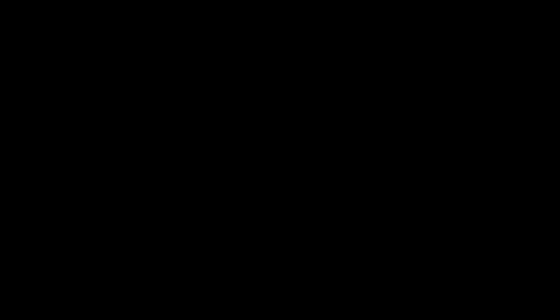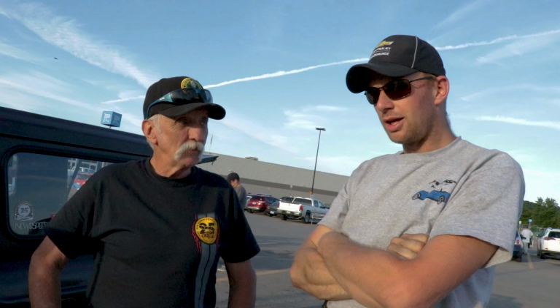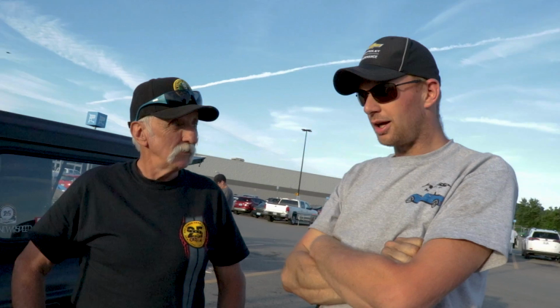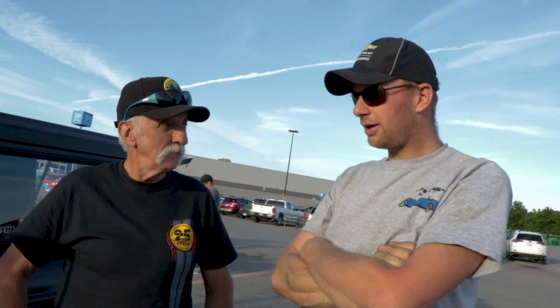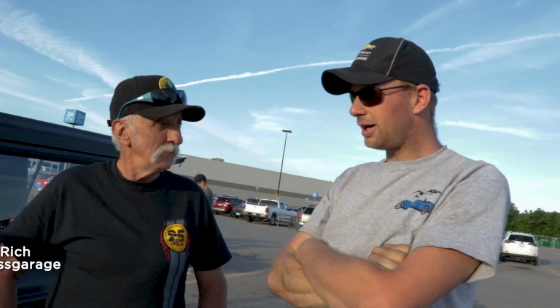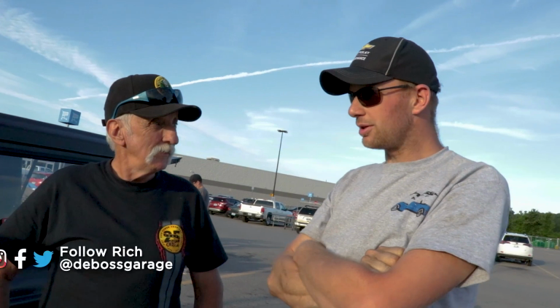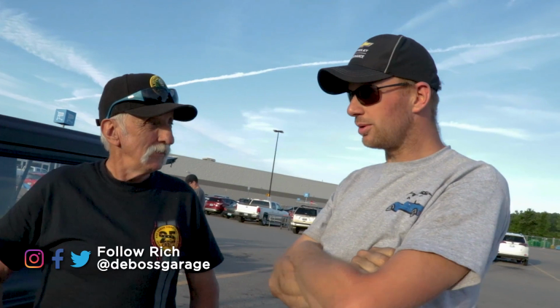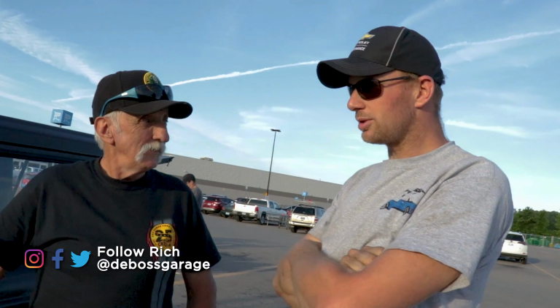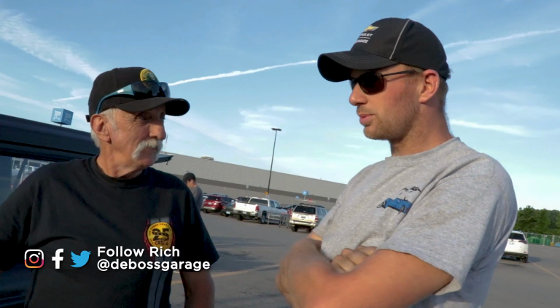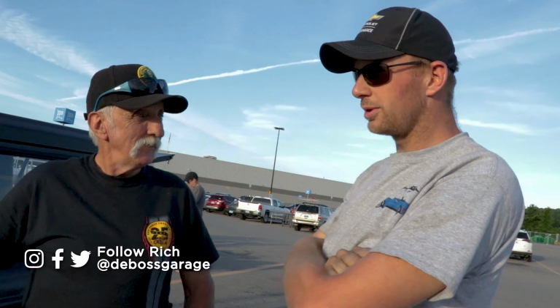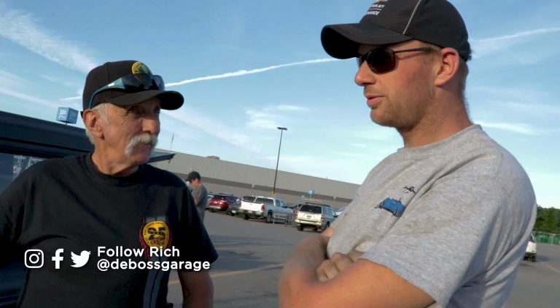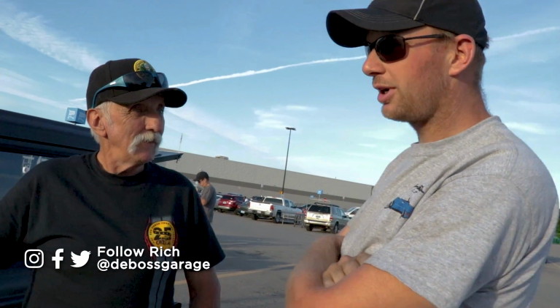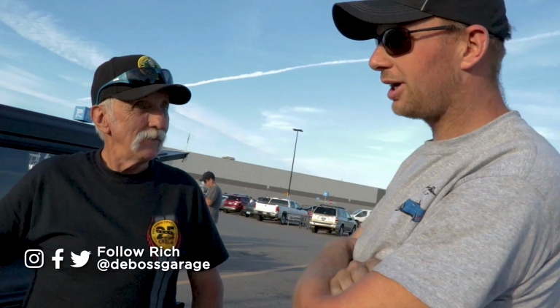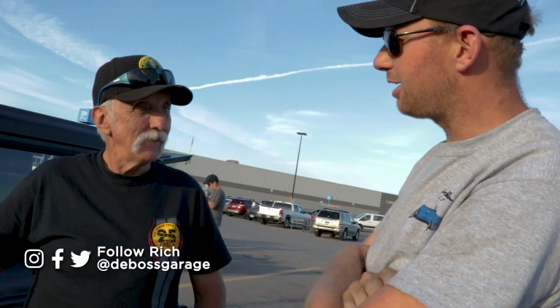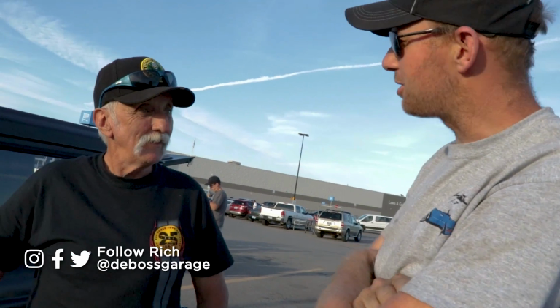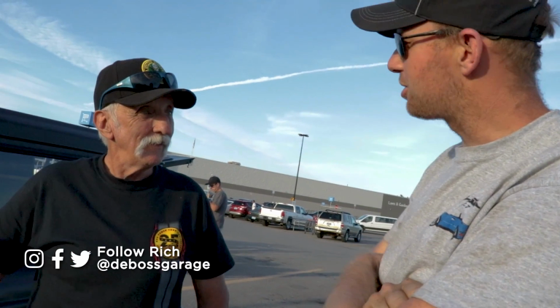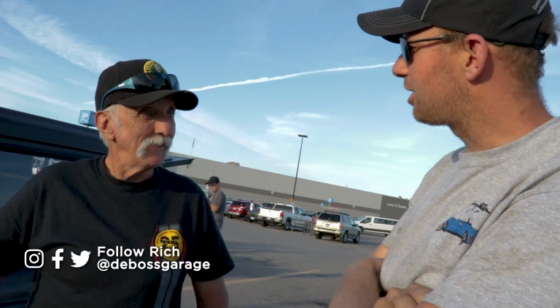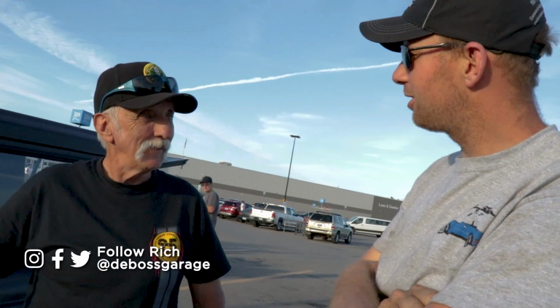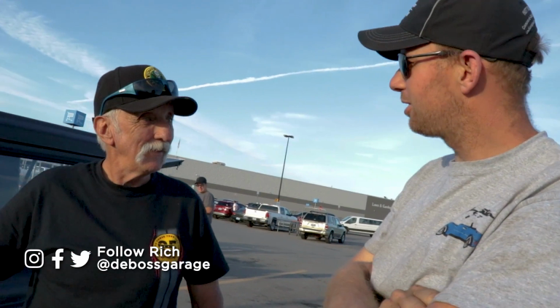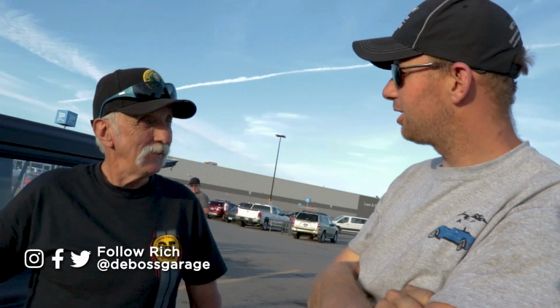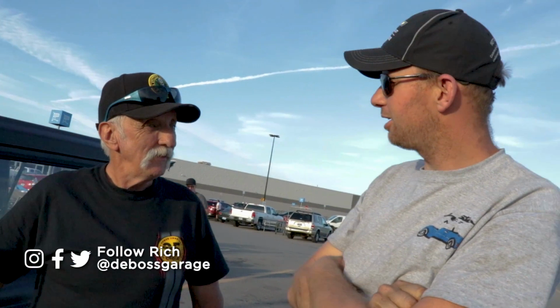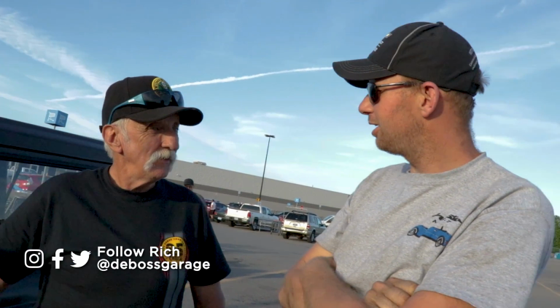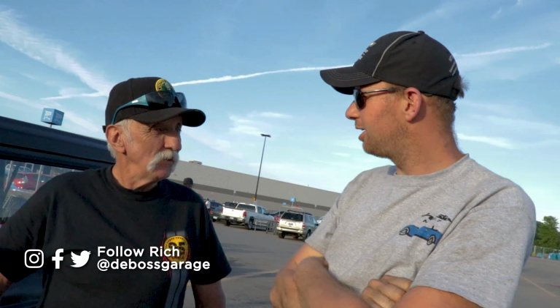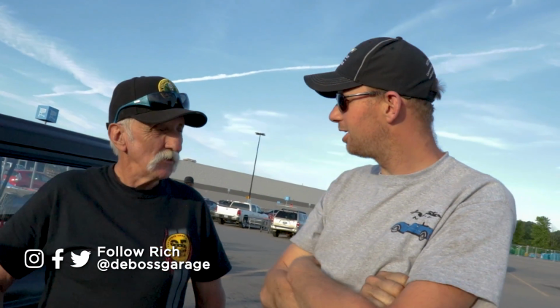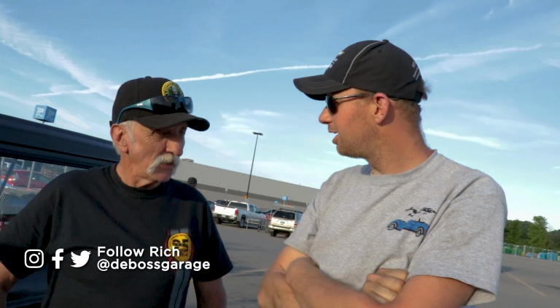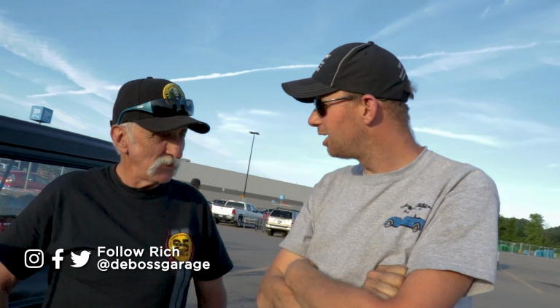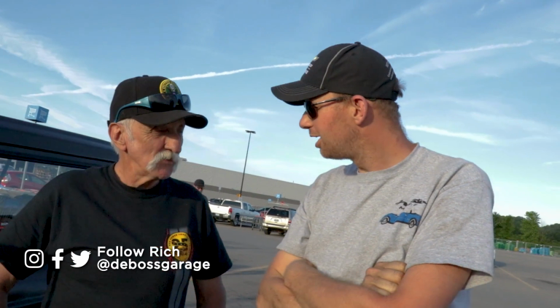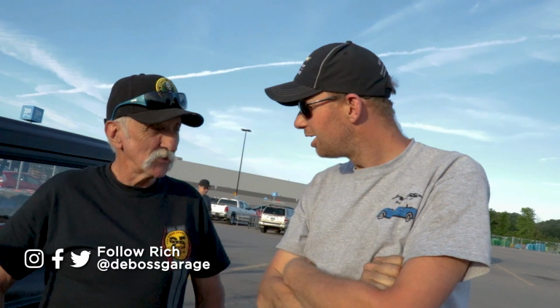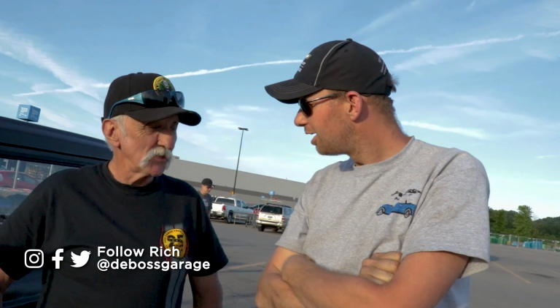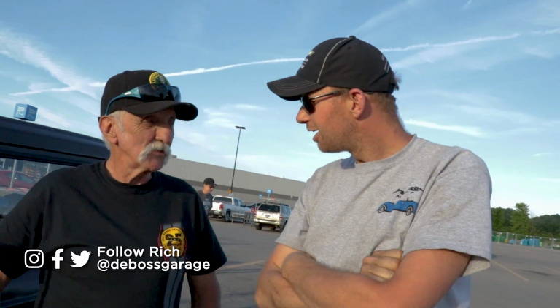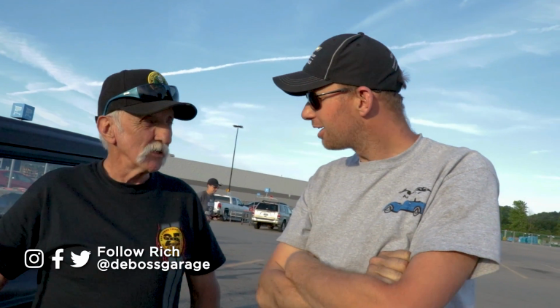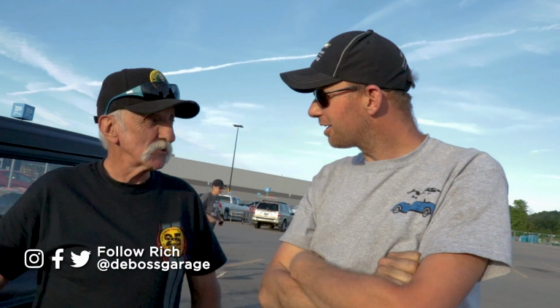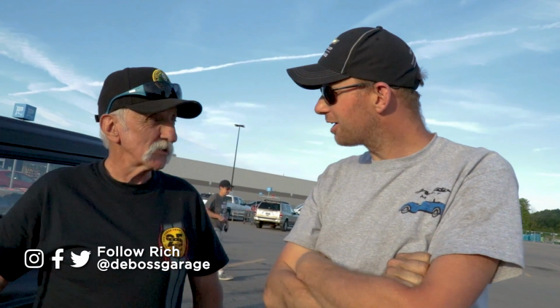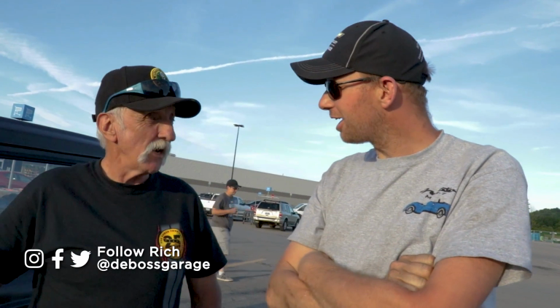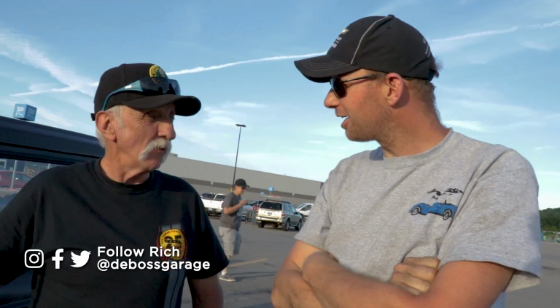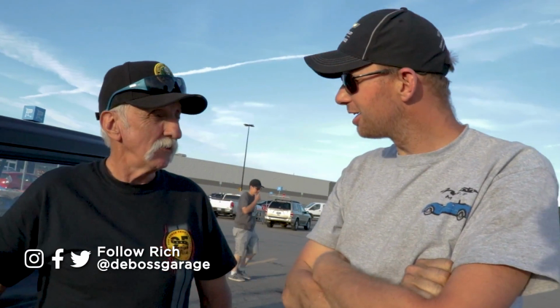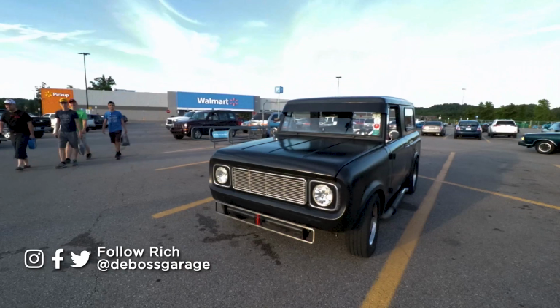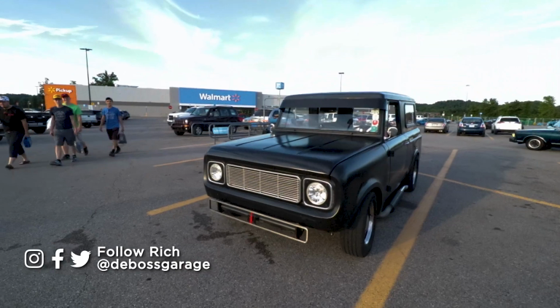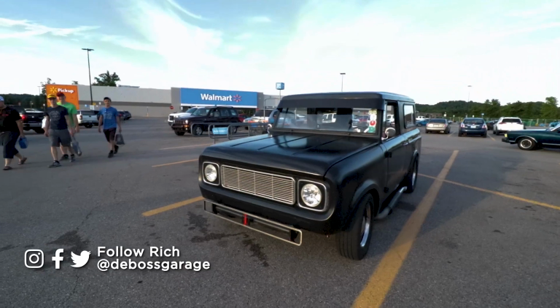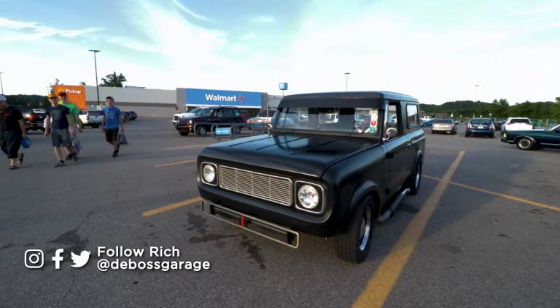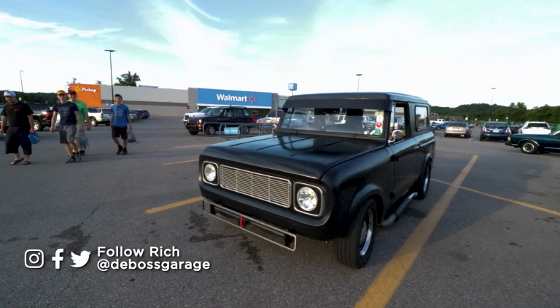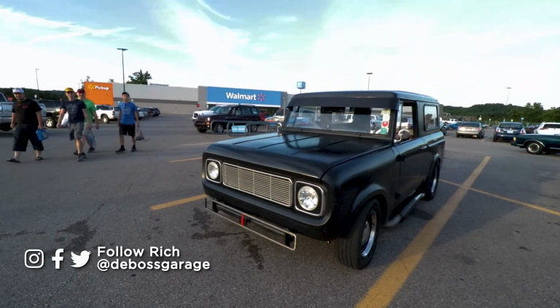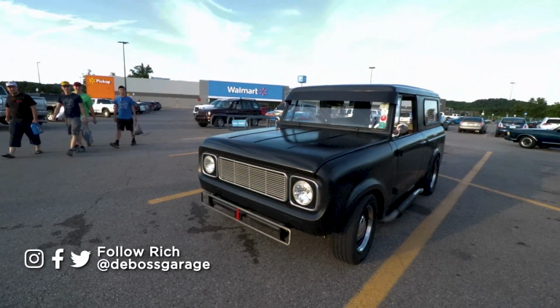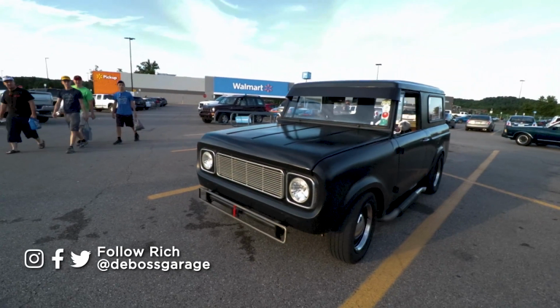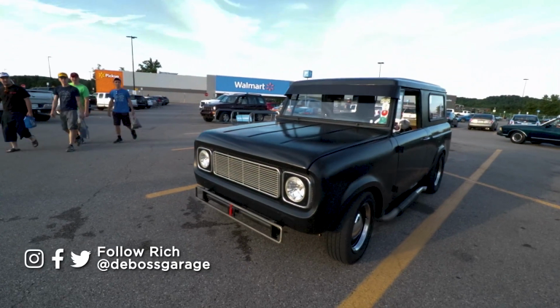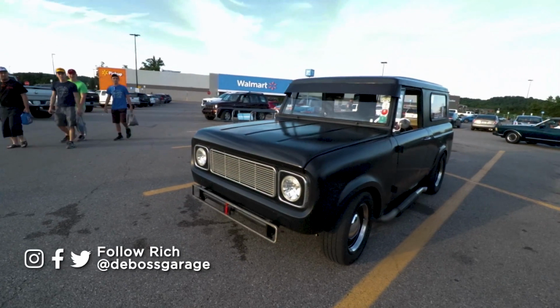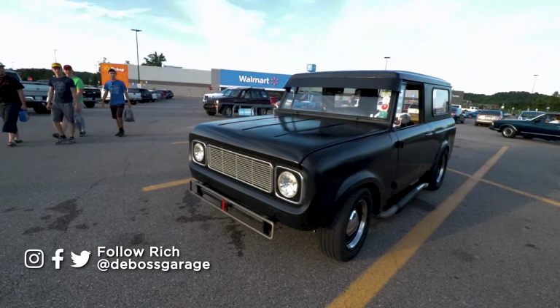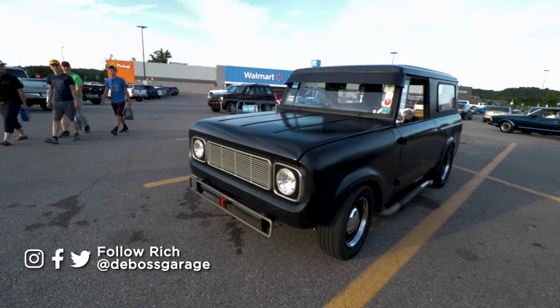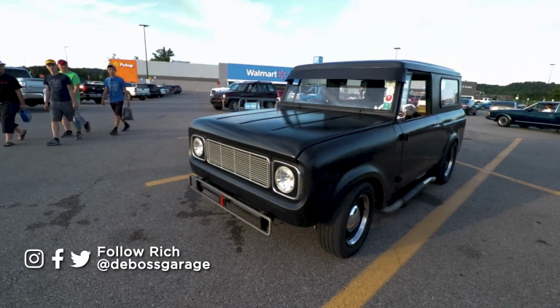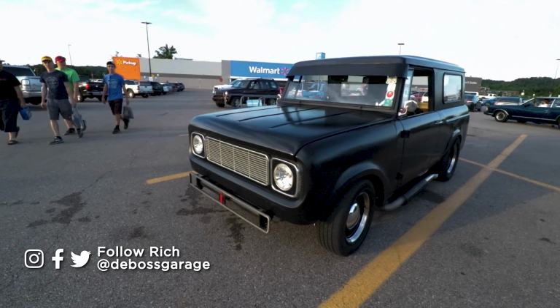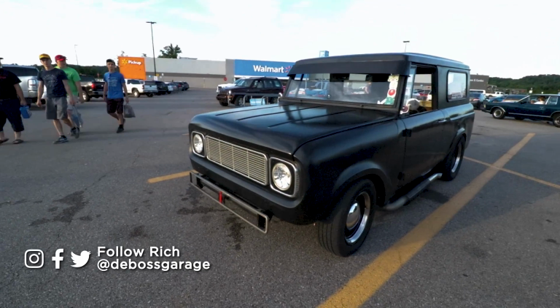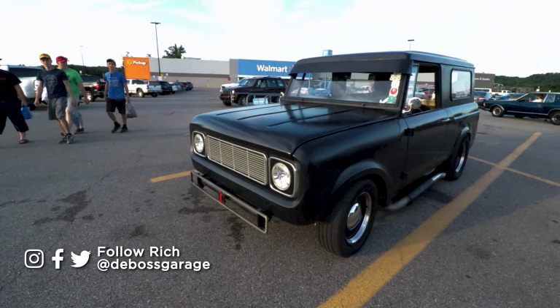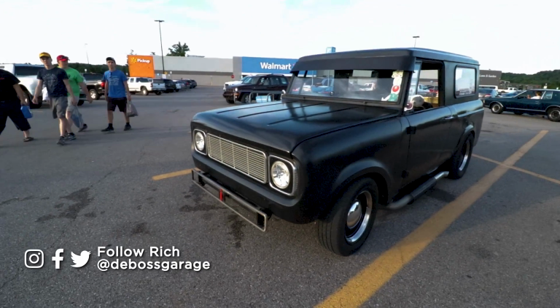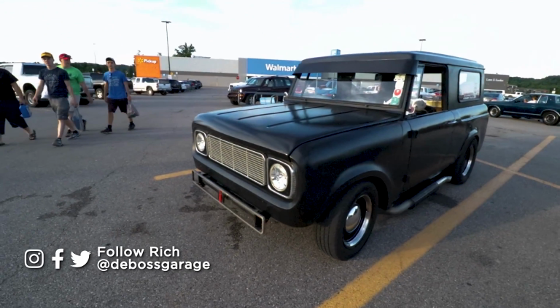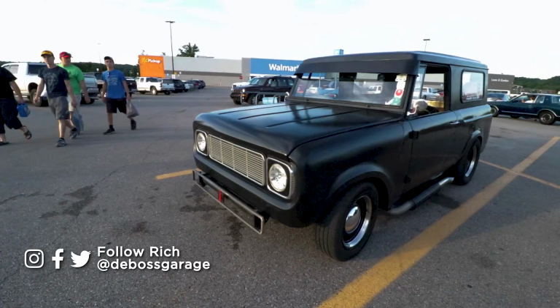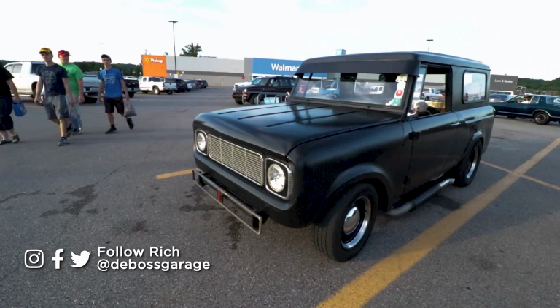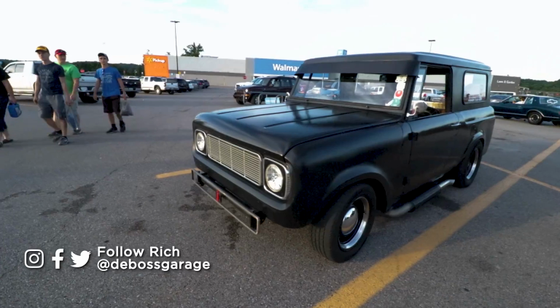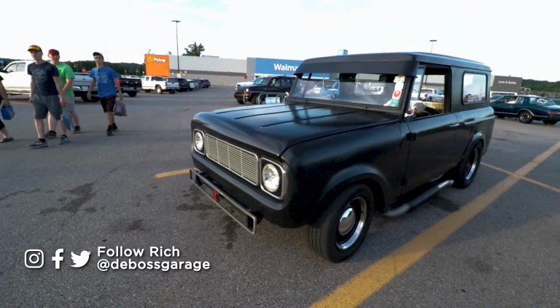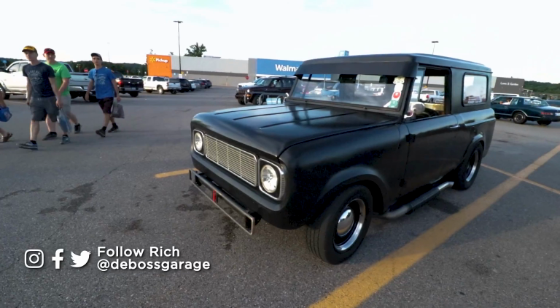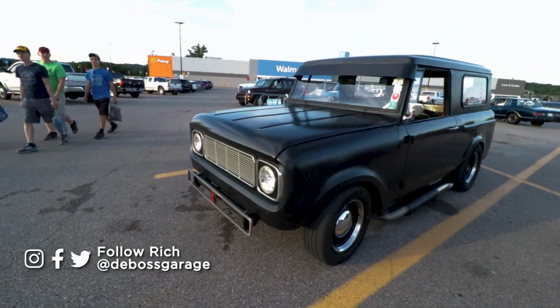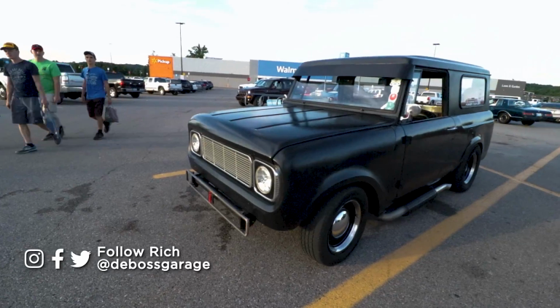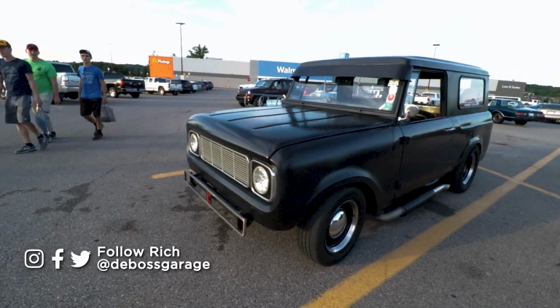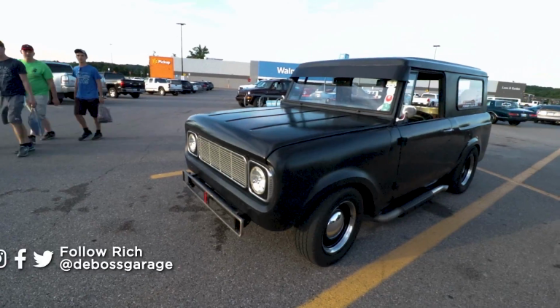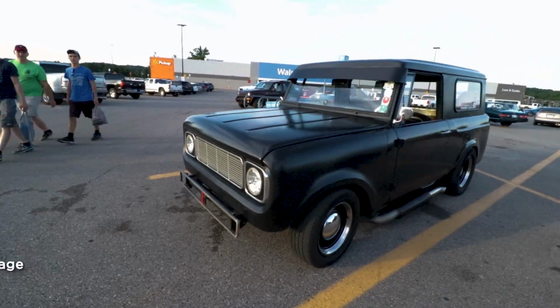We've got a Scout here, 1966. You've had this one for a while? 49 years — 50 years.